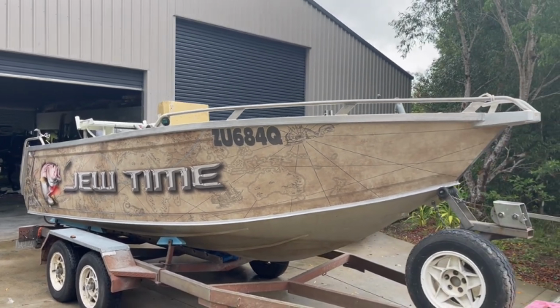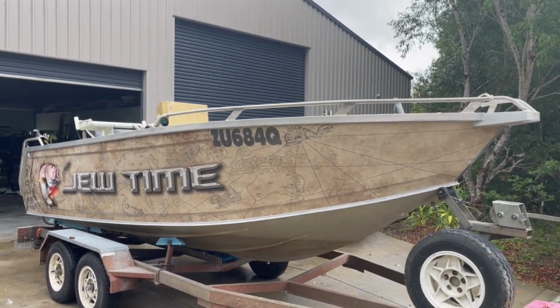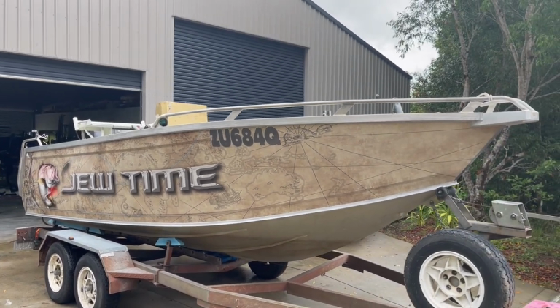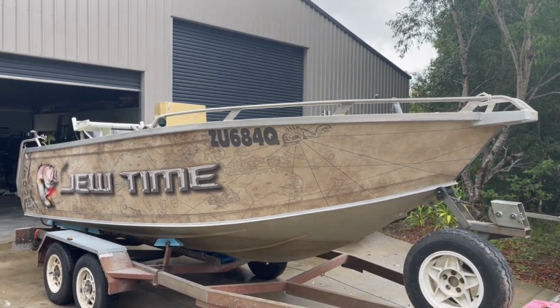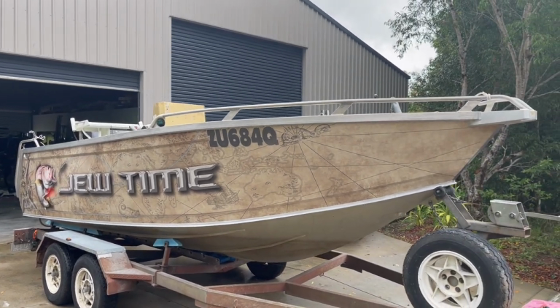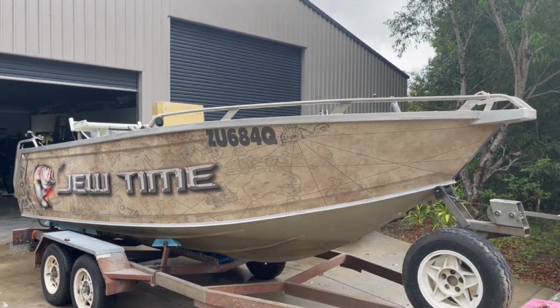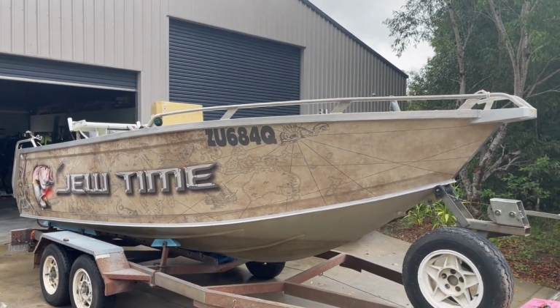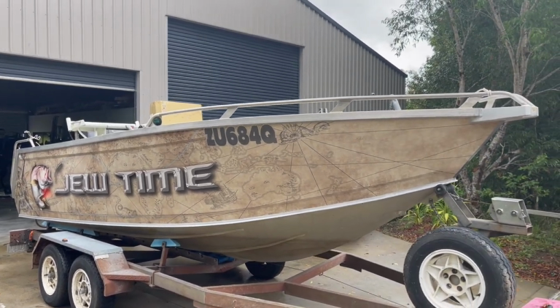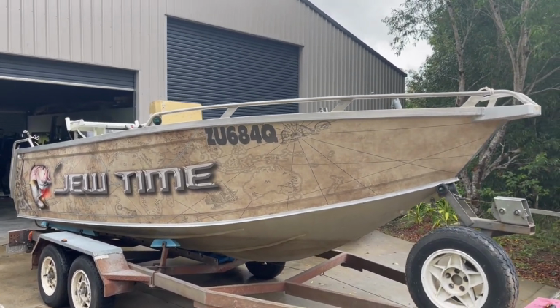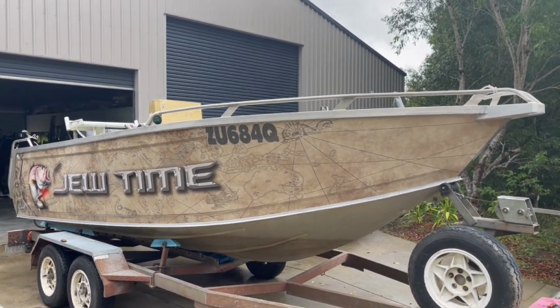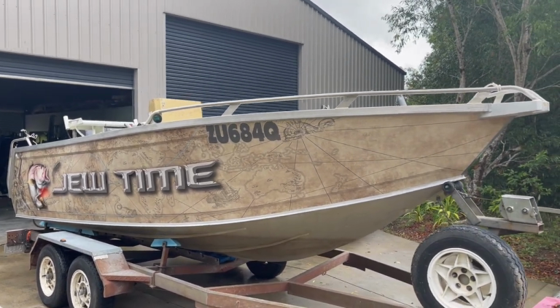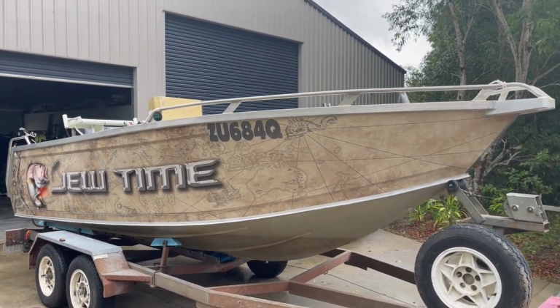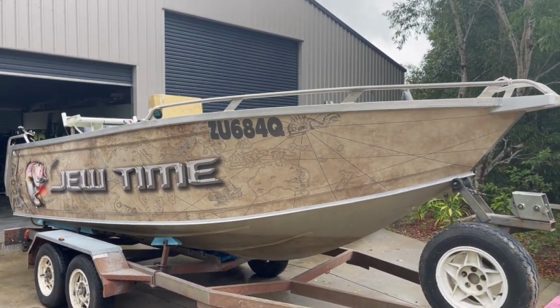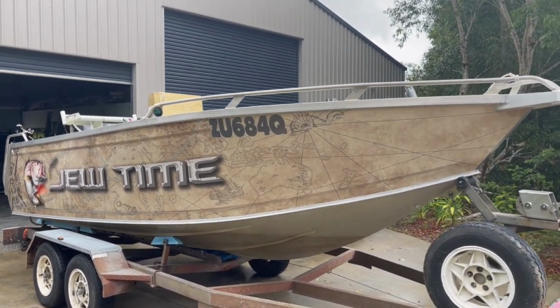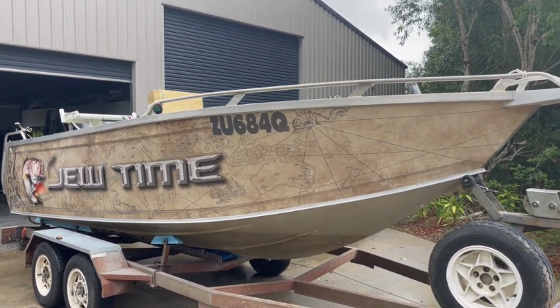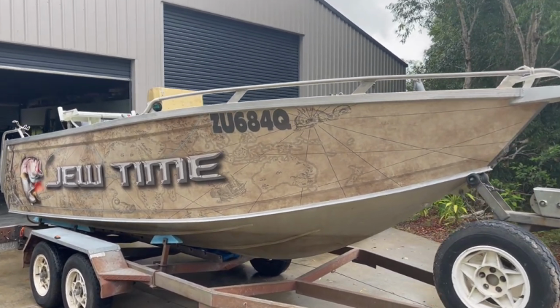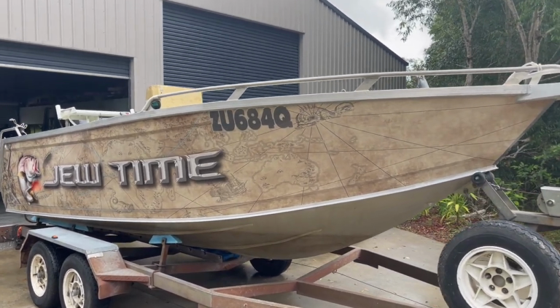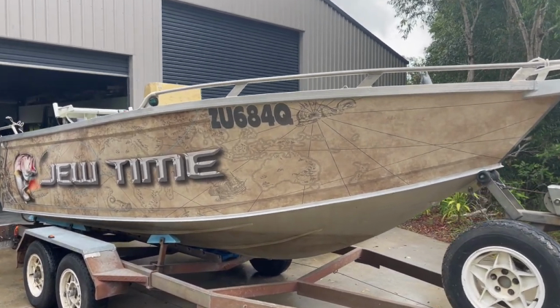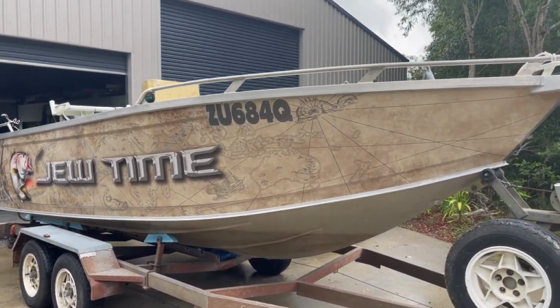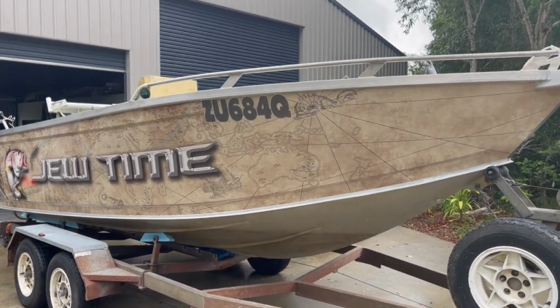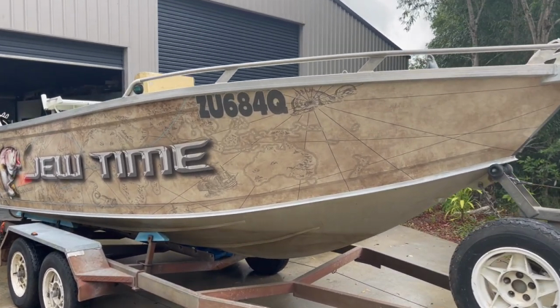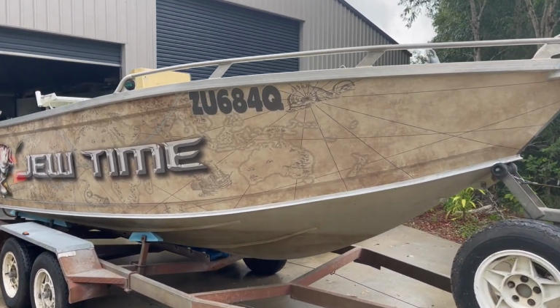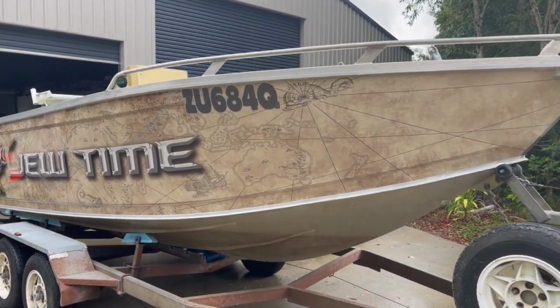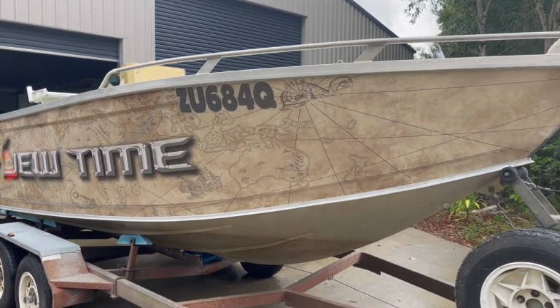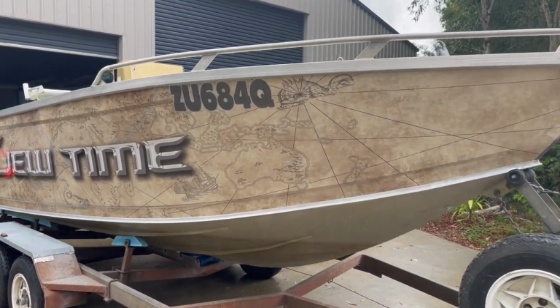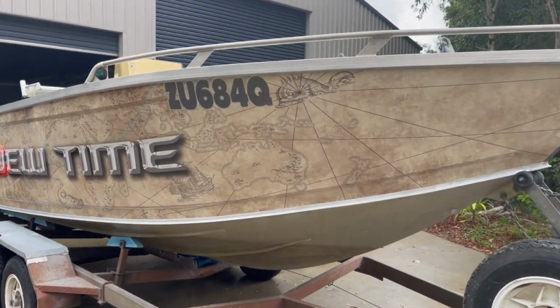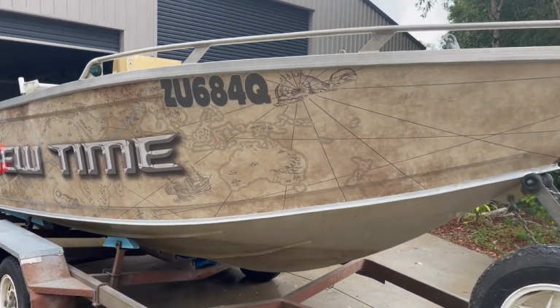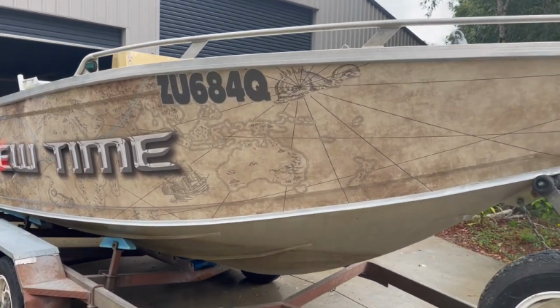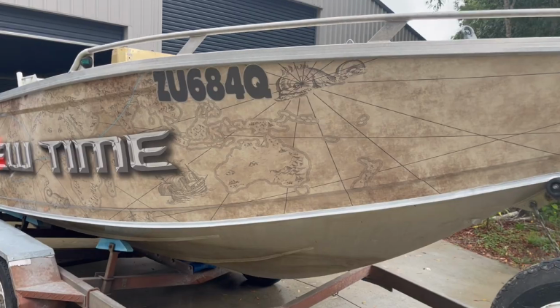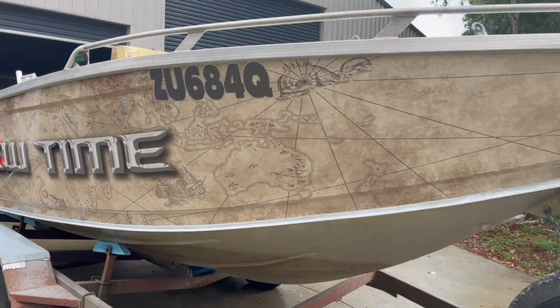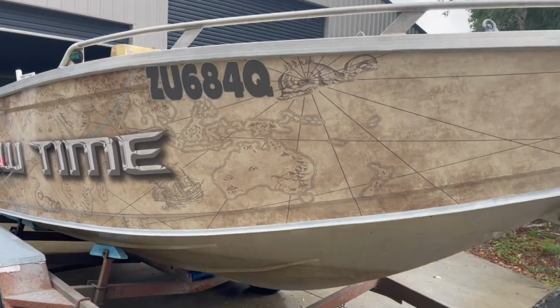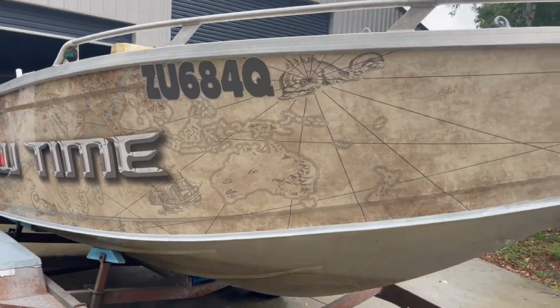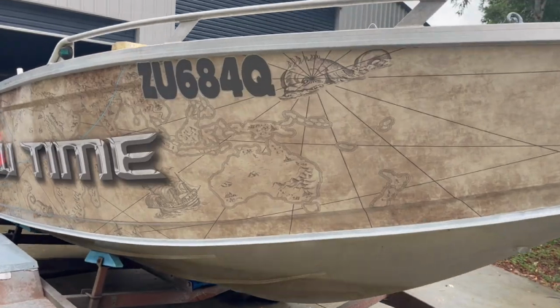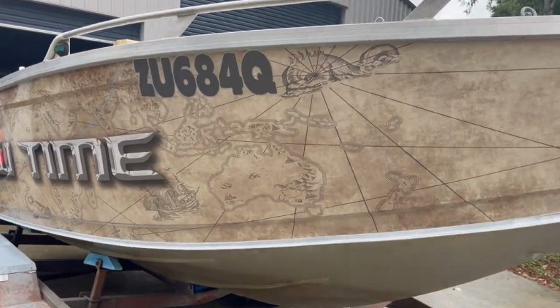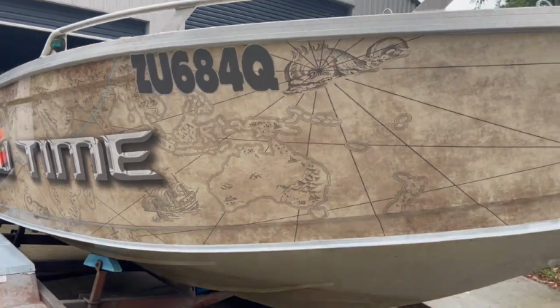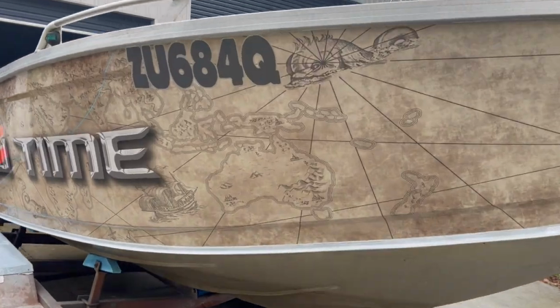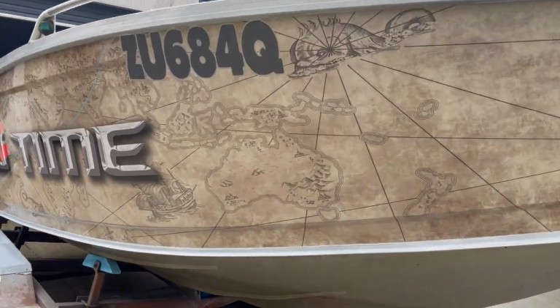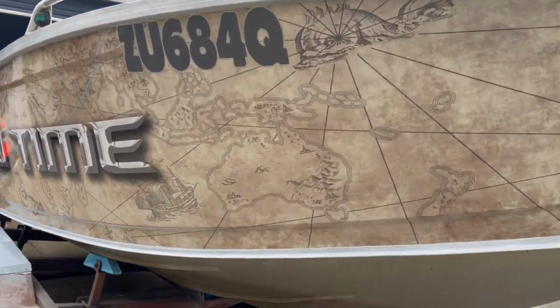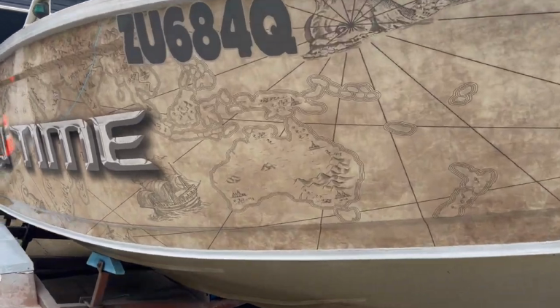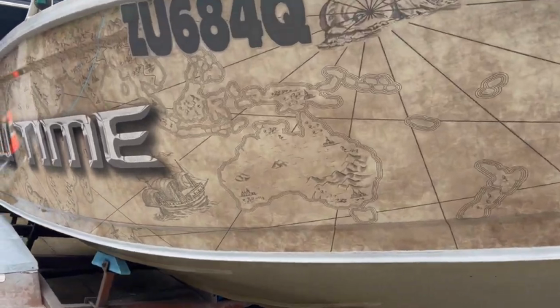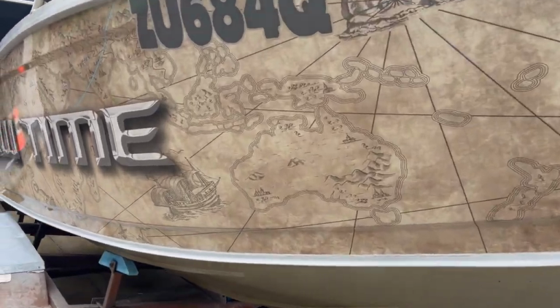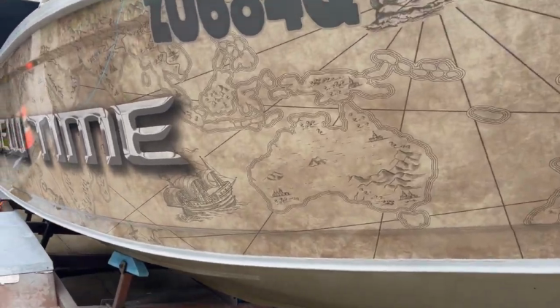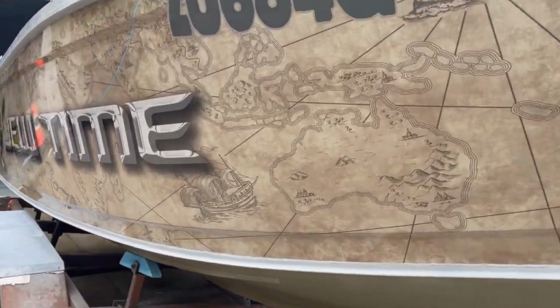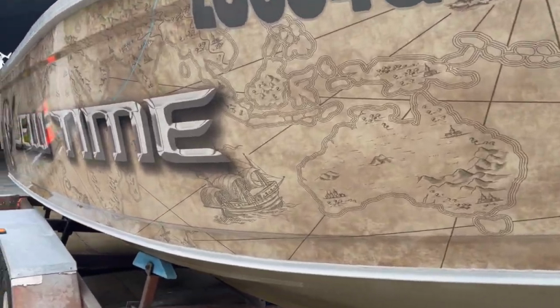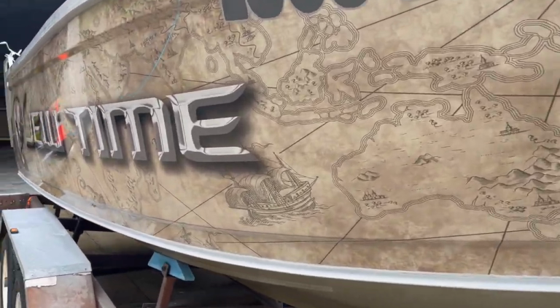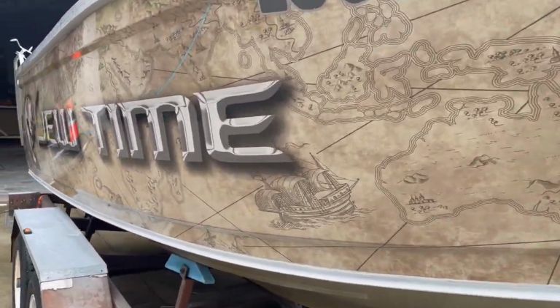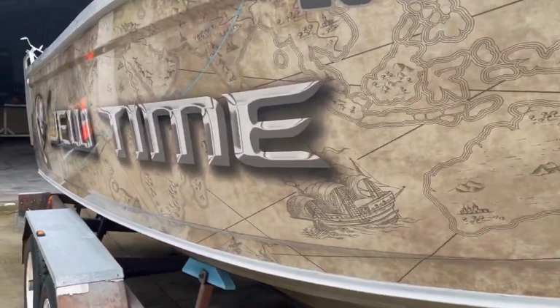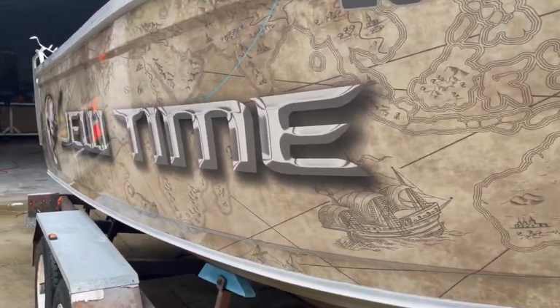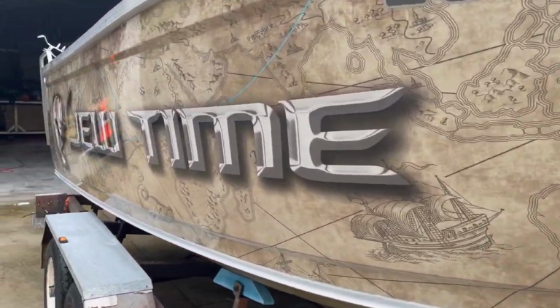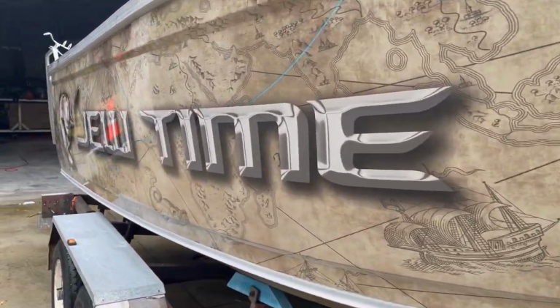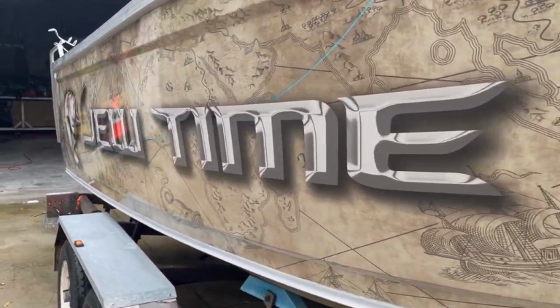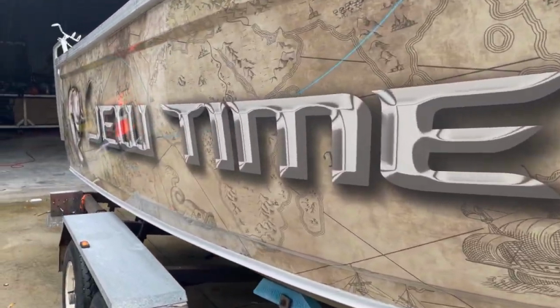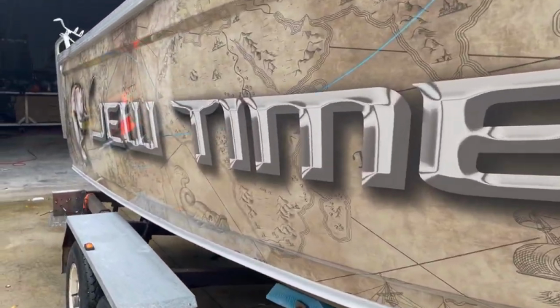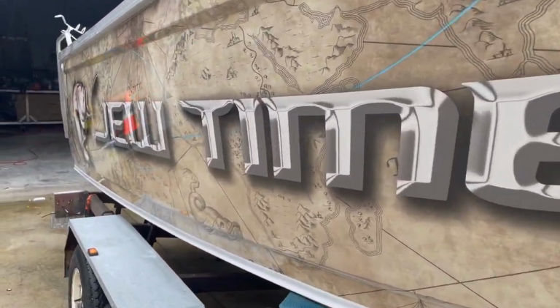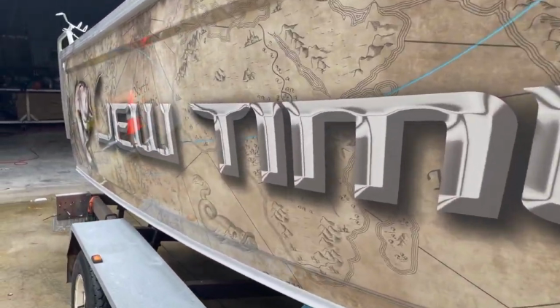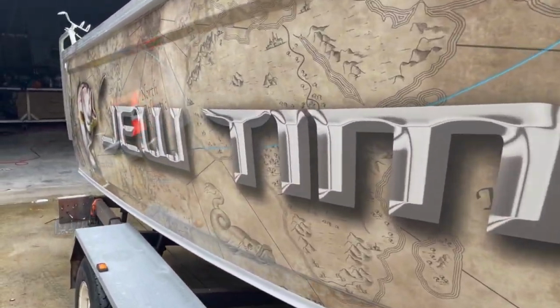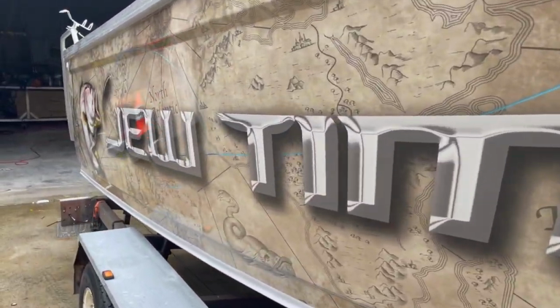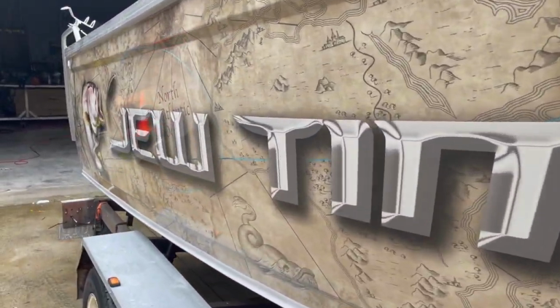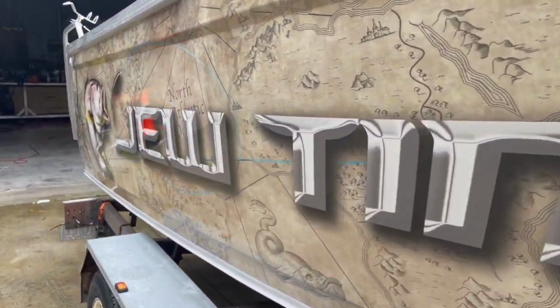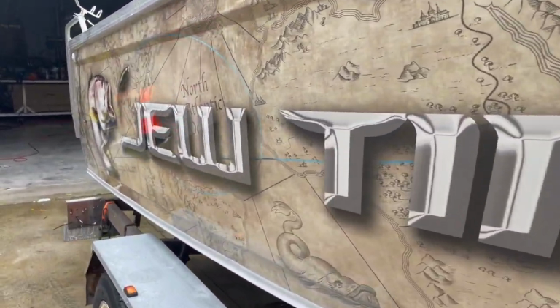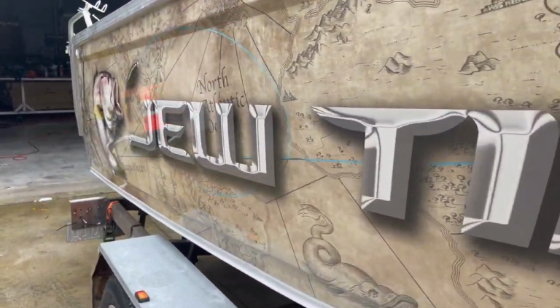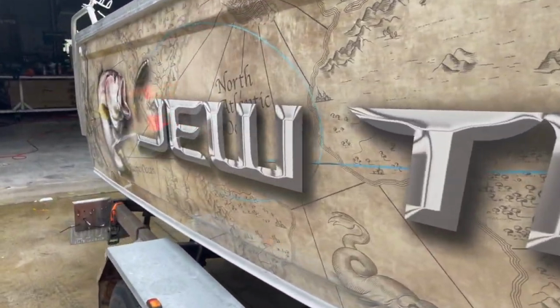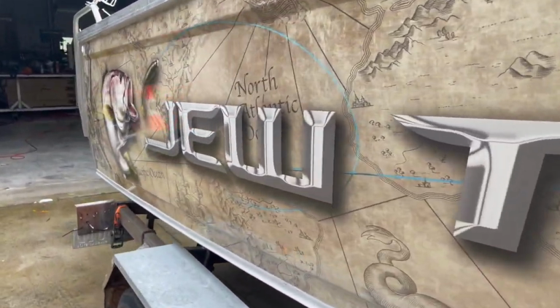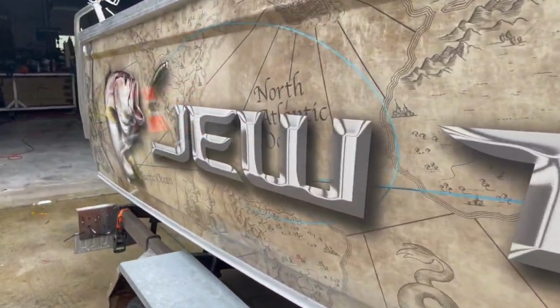So another awesome wrap all wrapped up — pun intended.